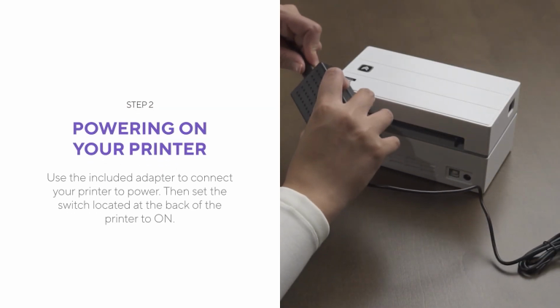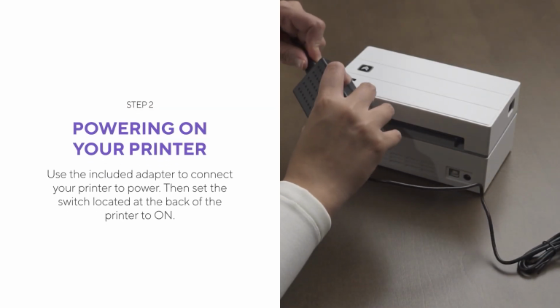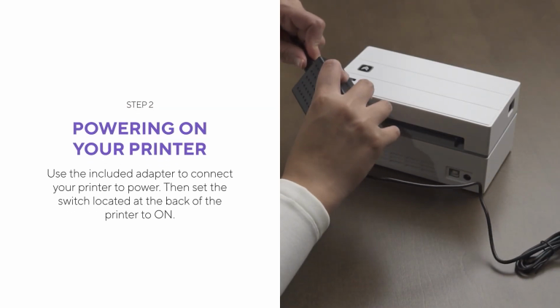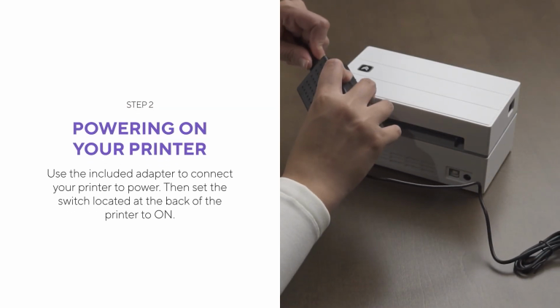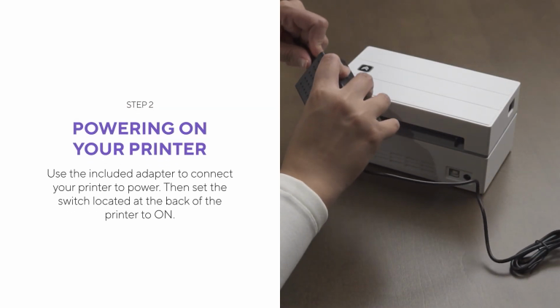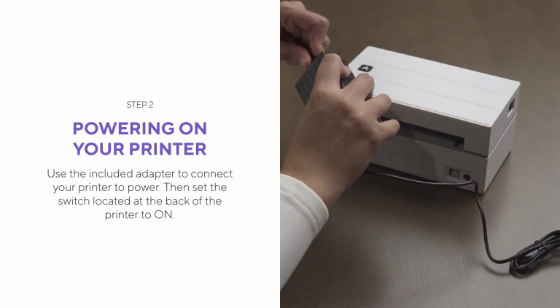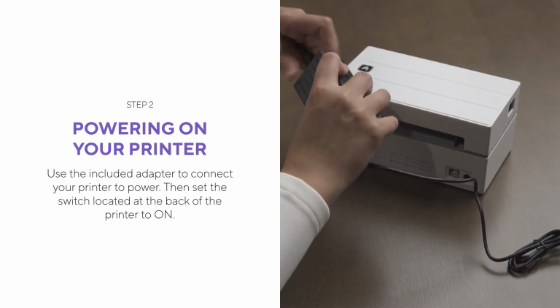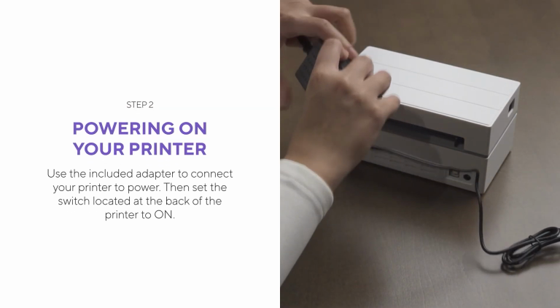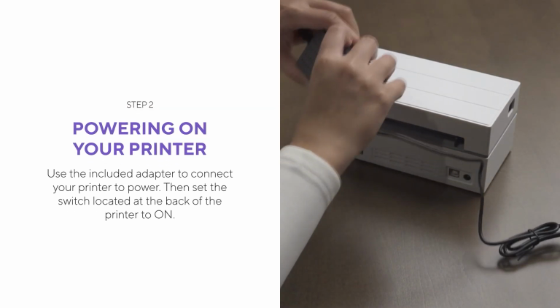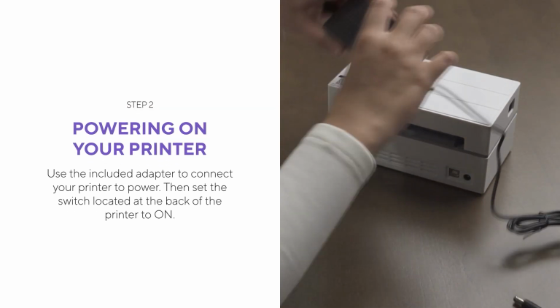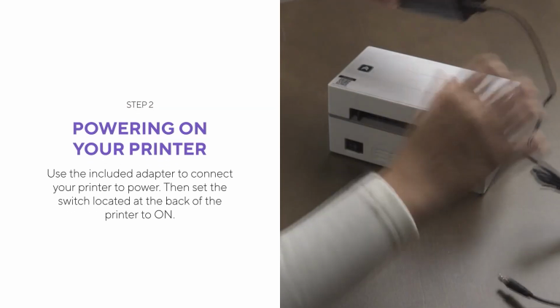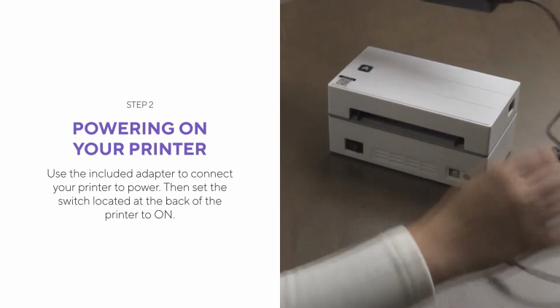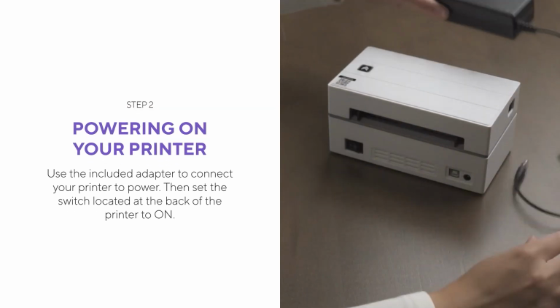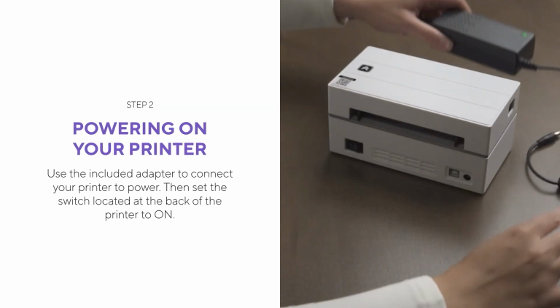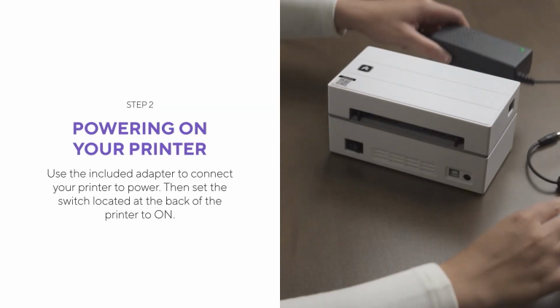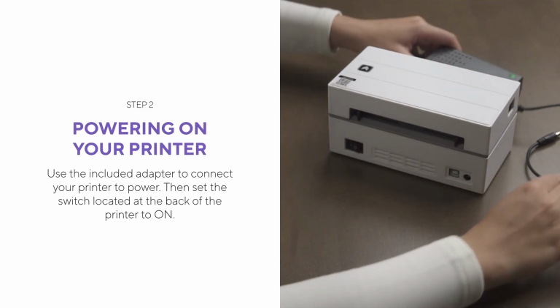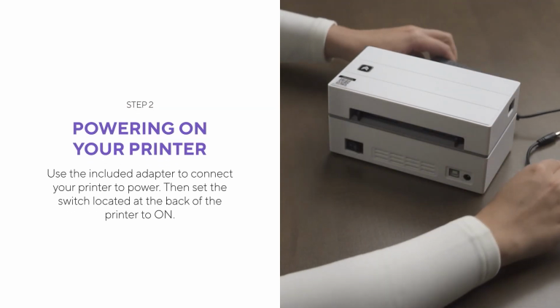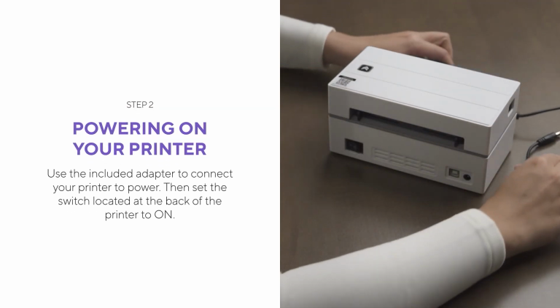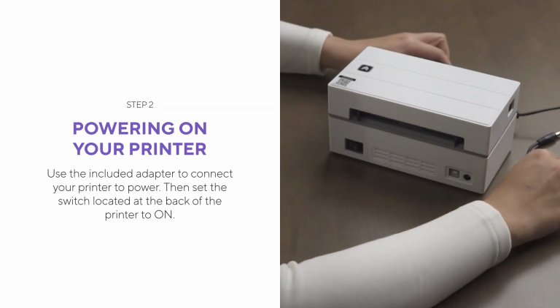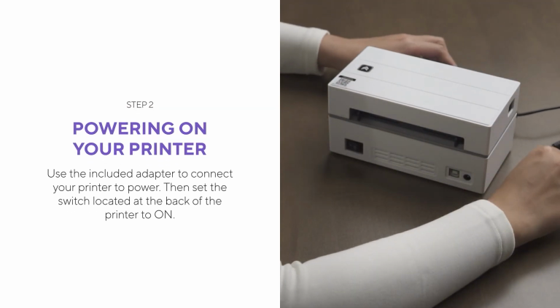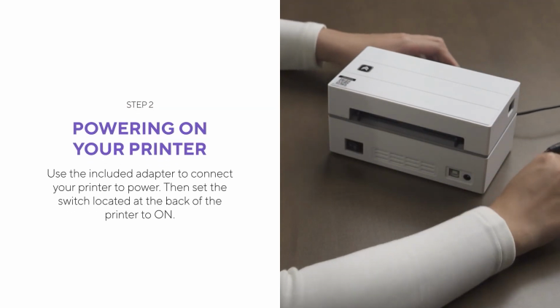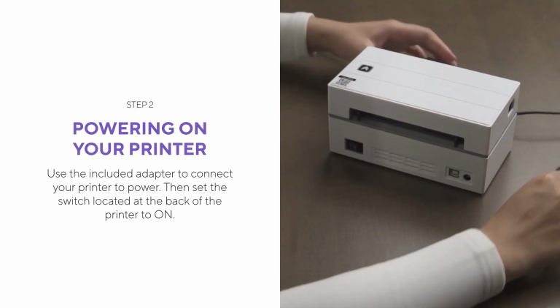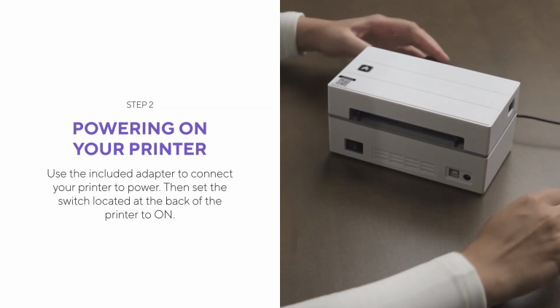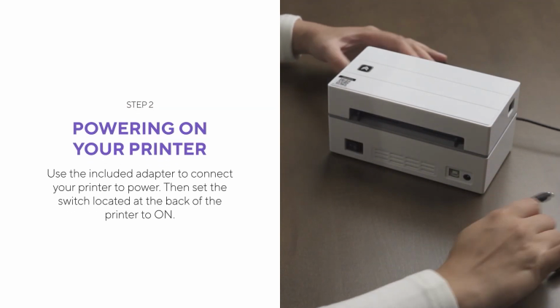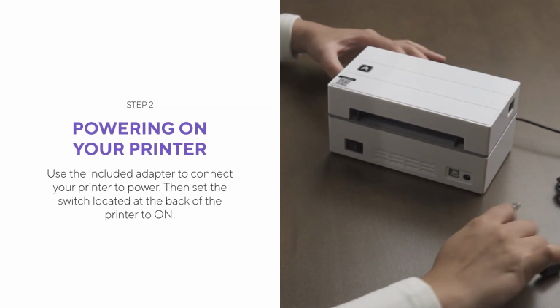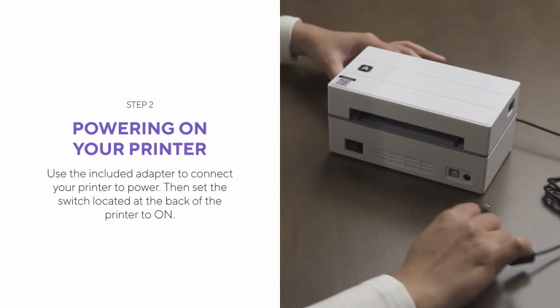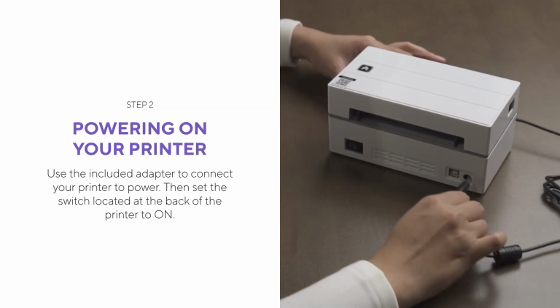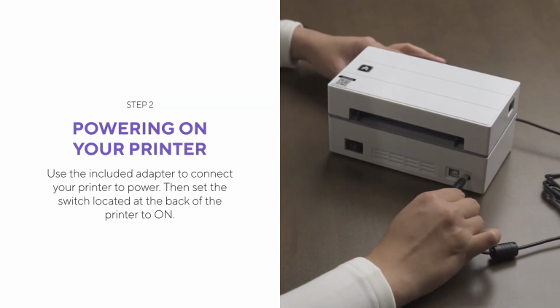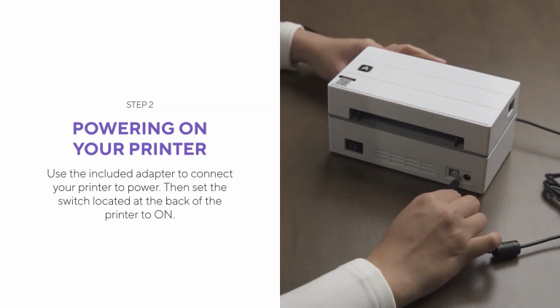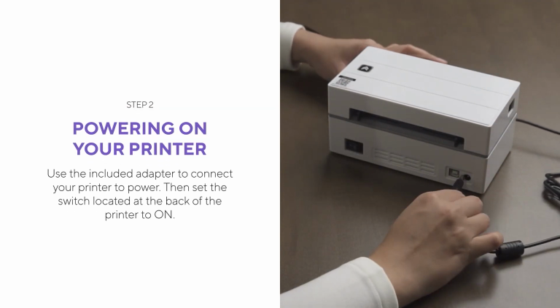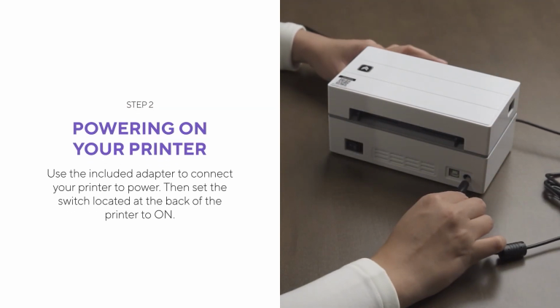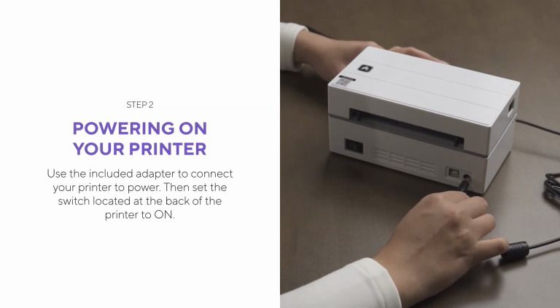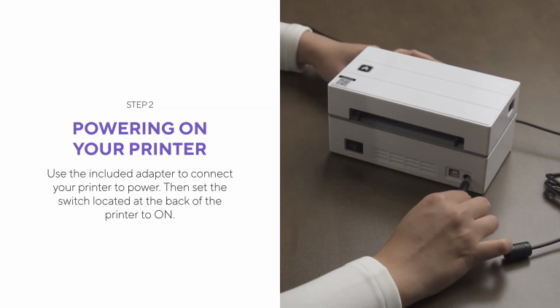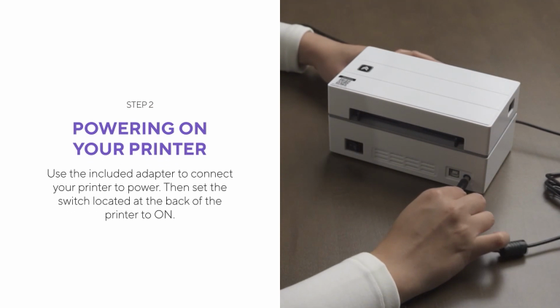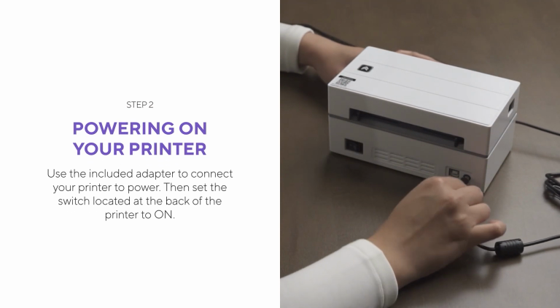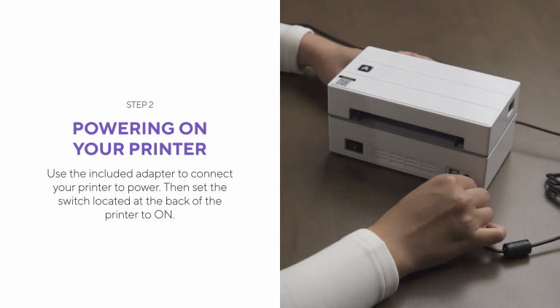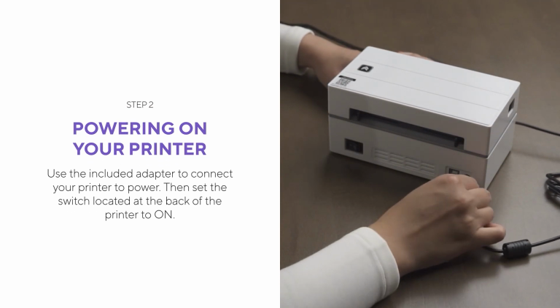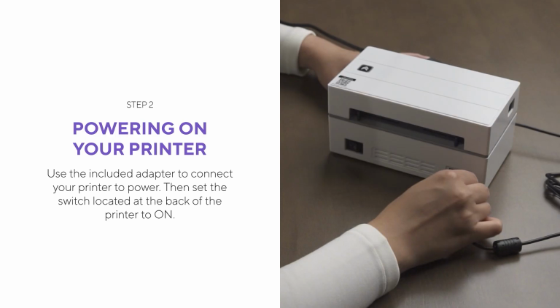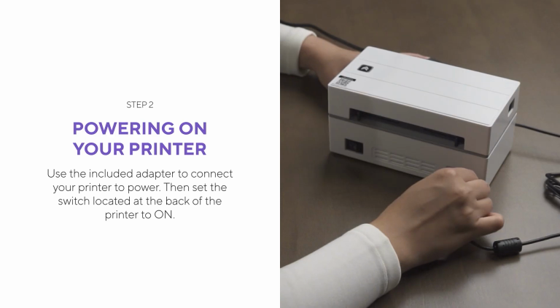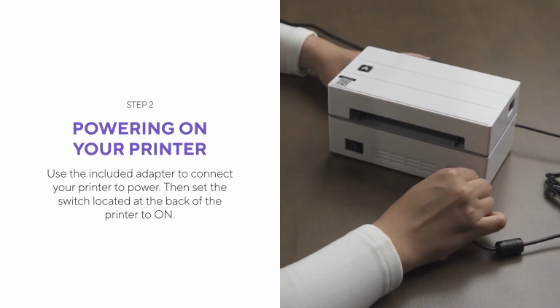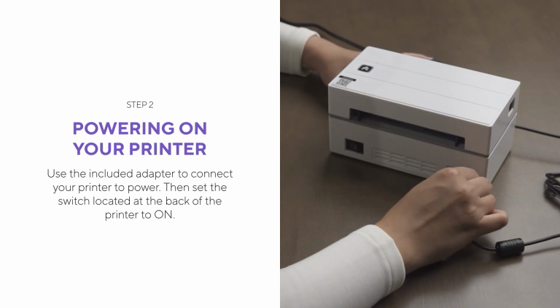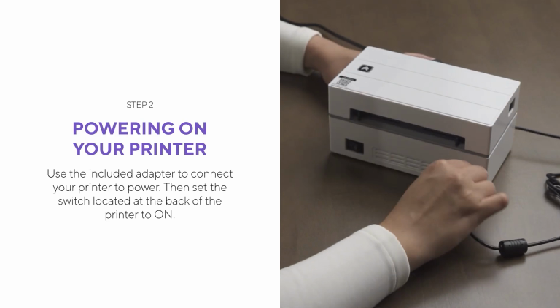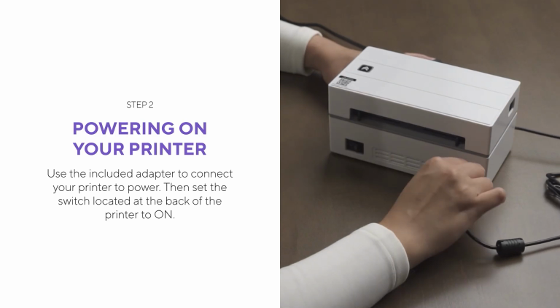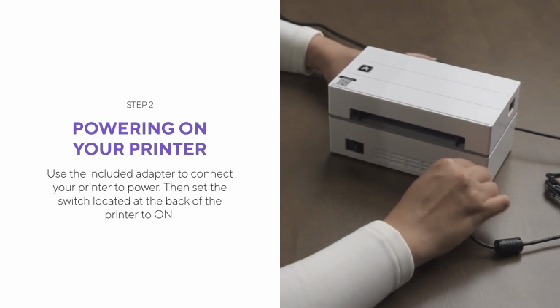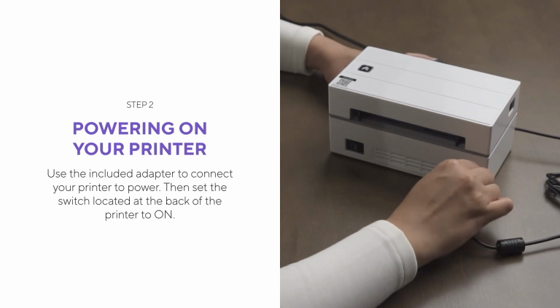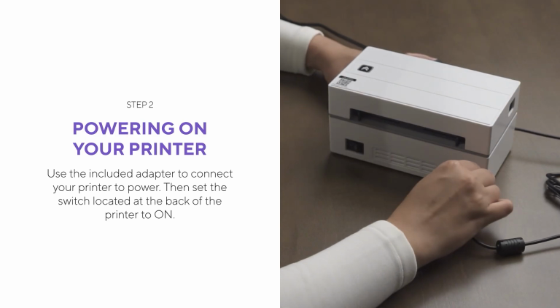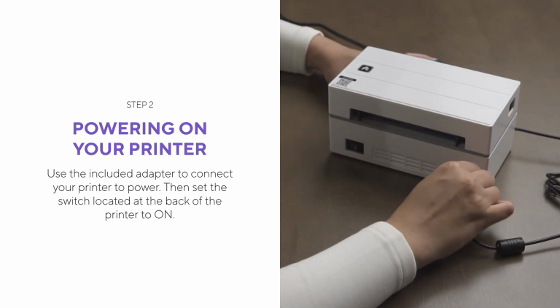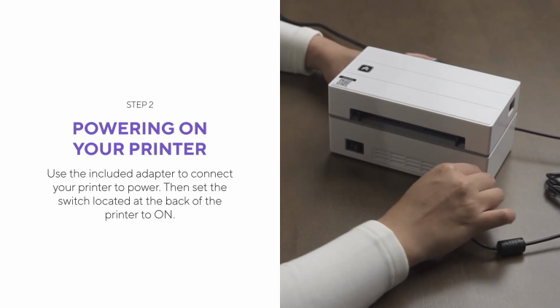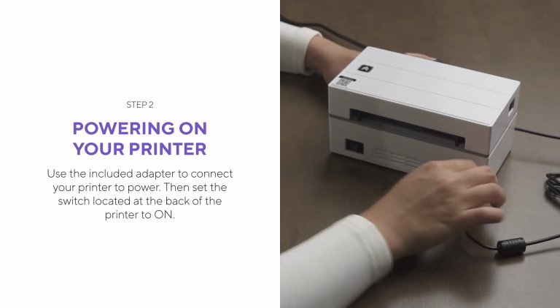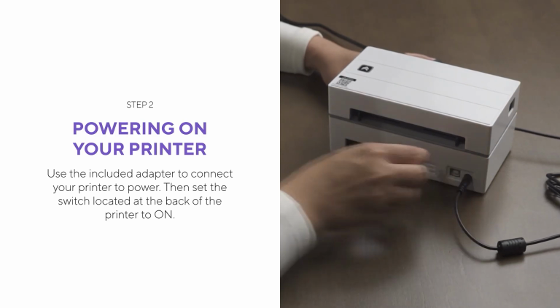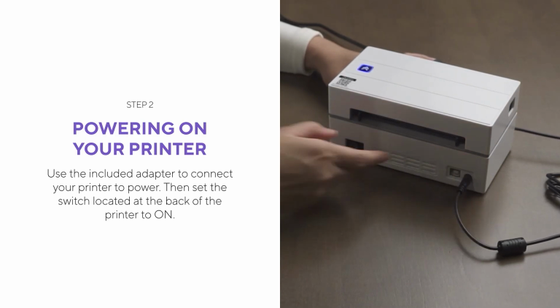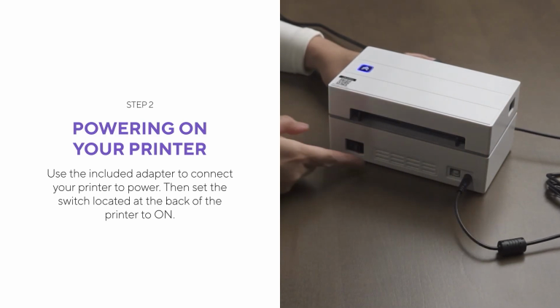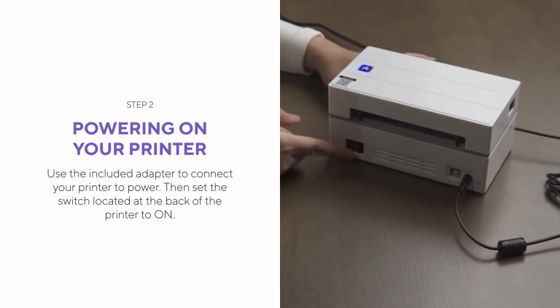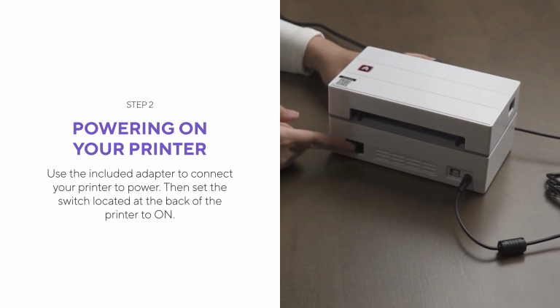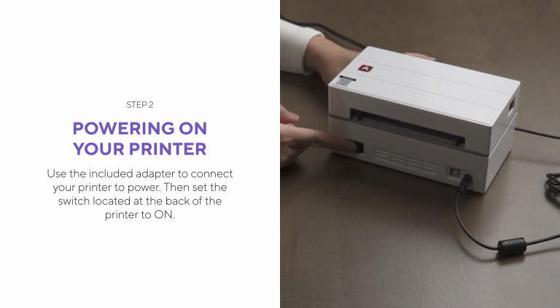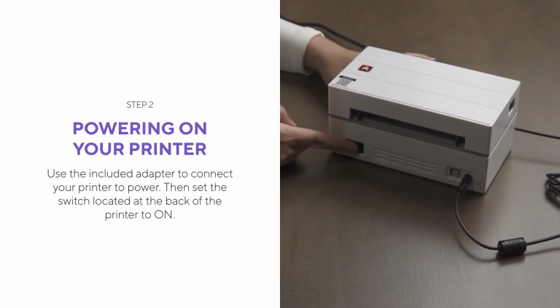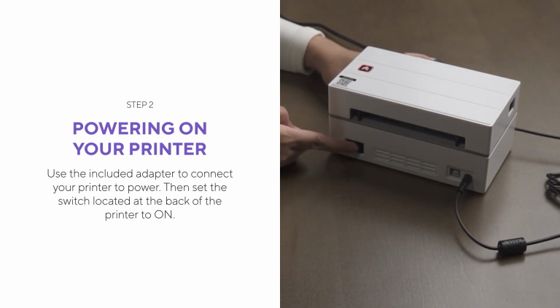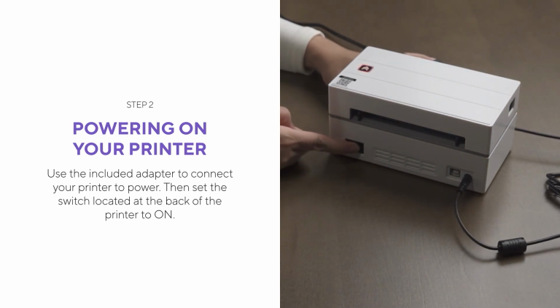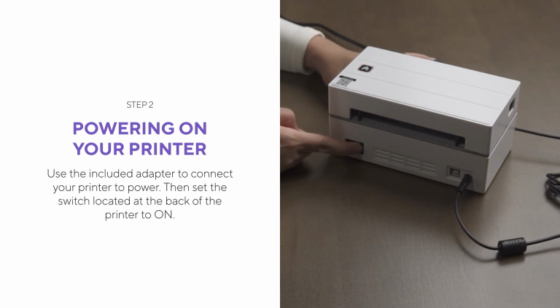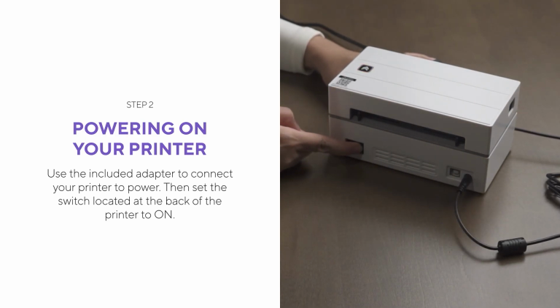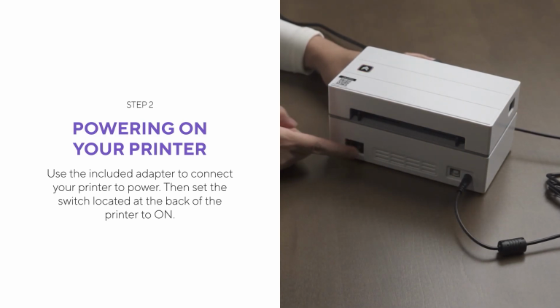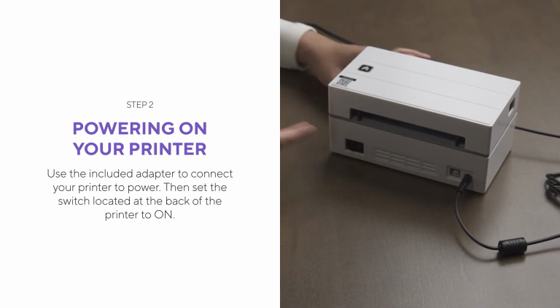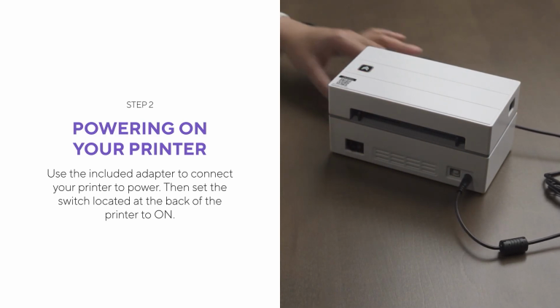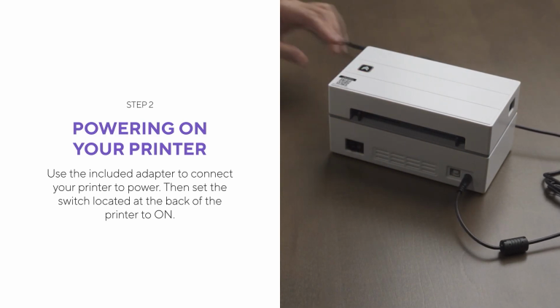Use the included adapter to connect your printer to power. Then set the switch located at the back of the printer to on.